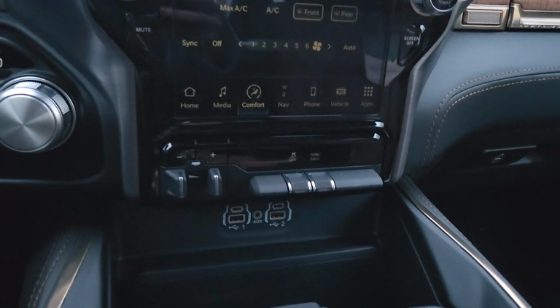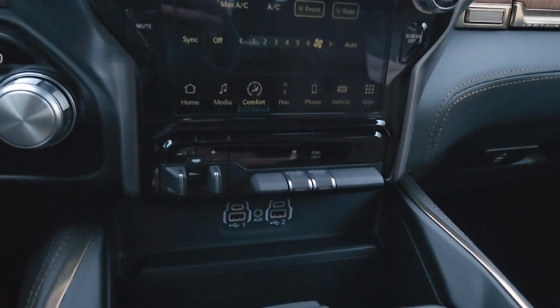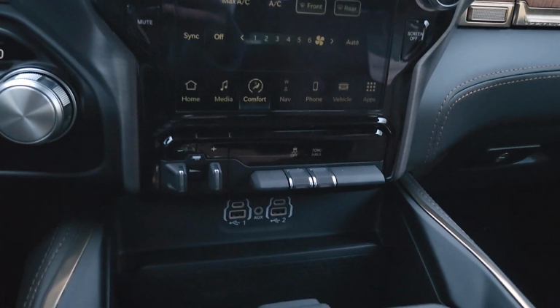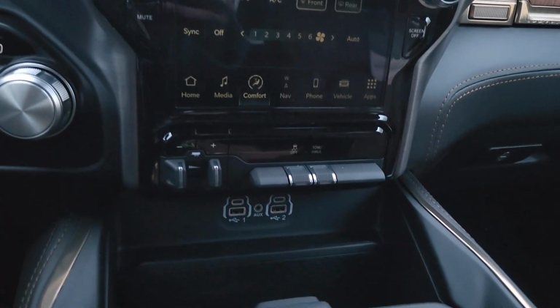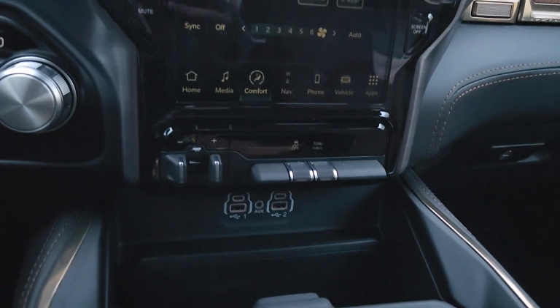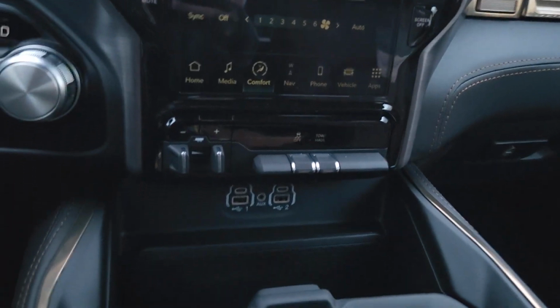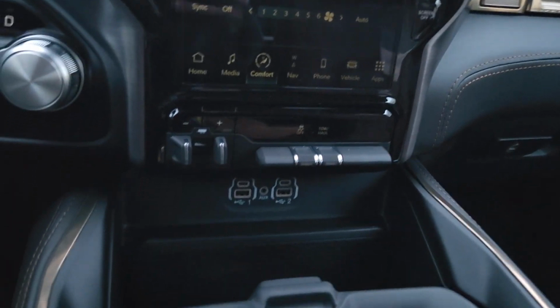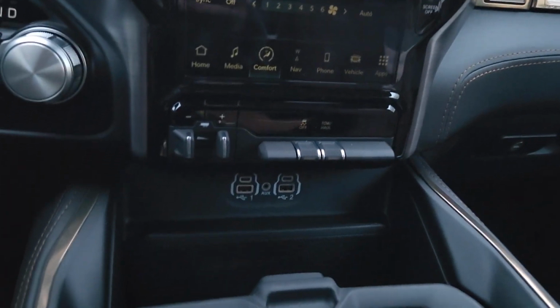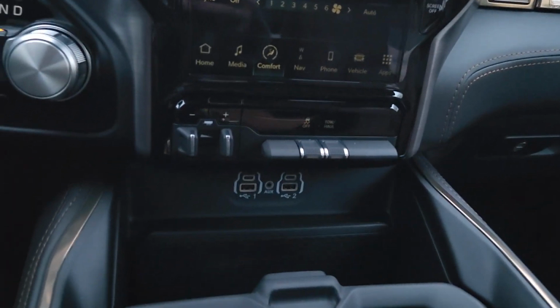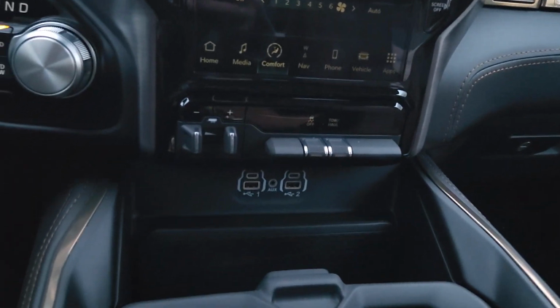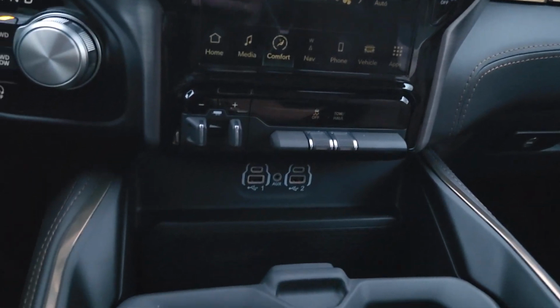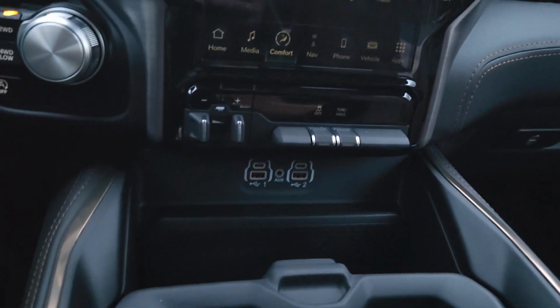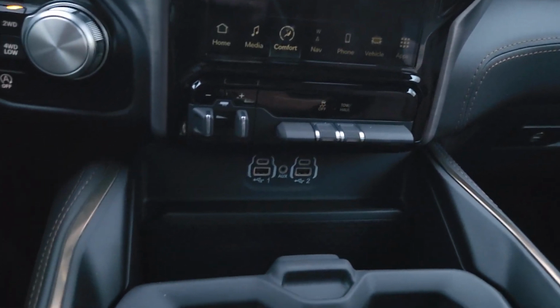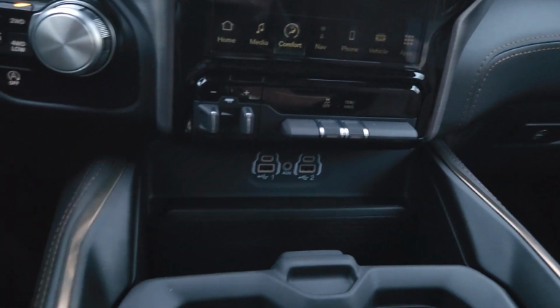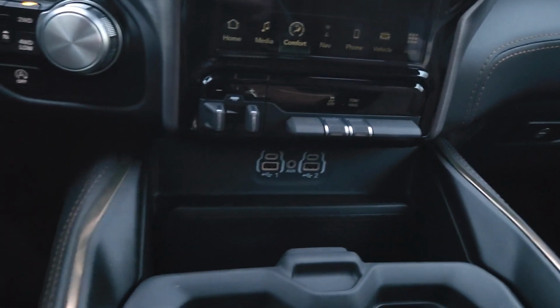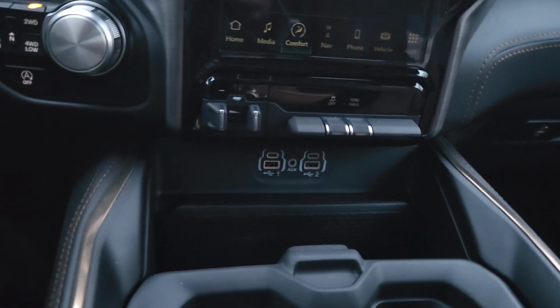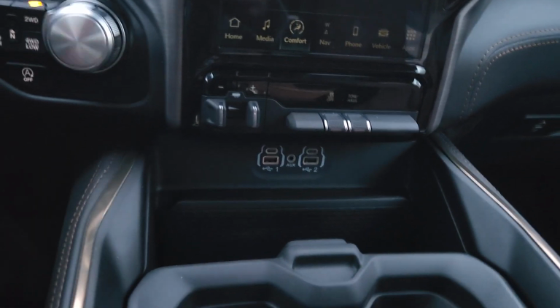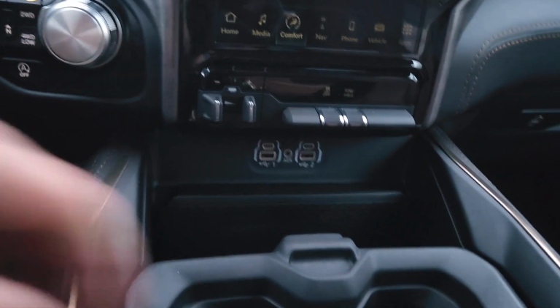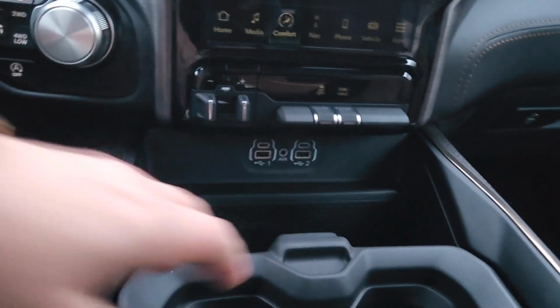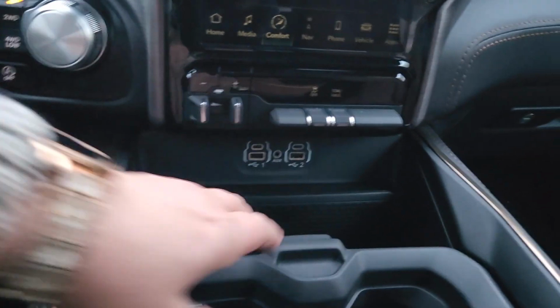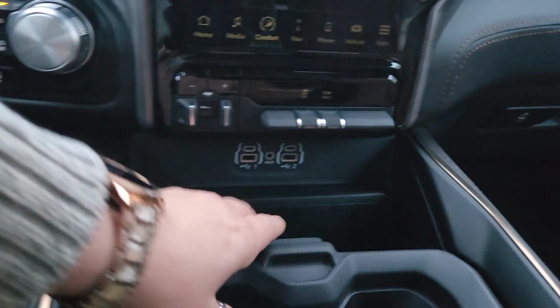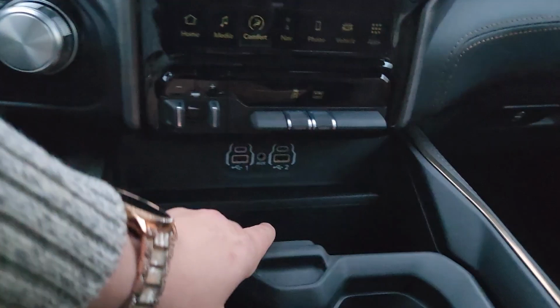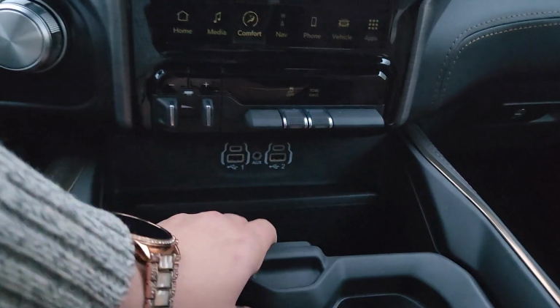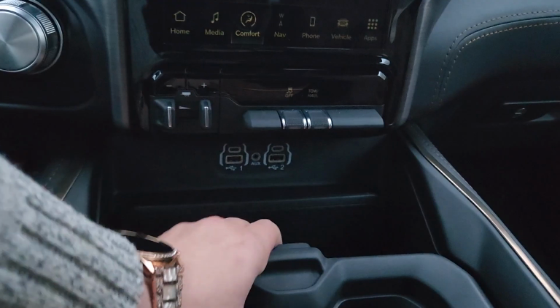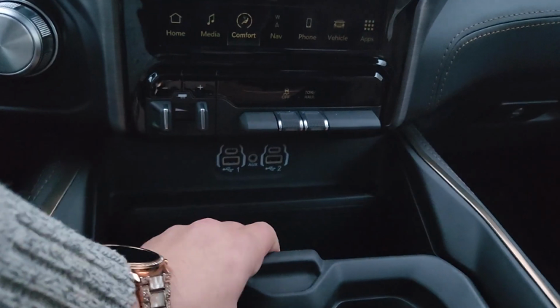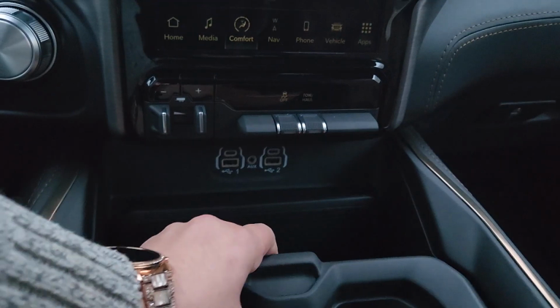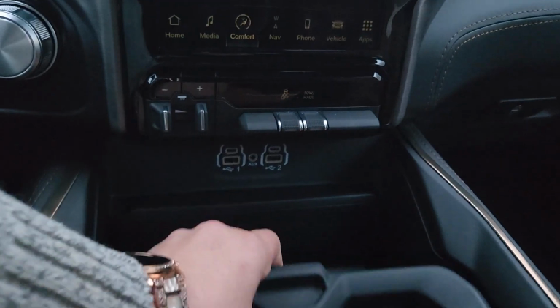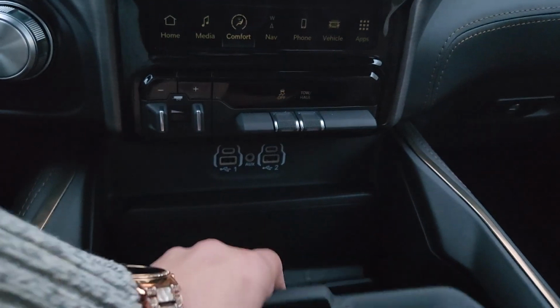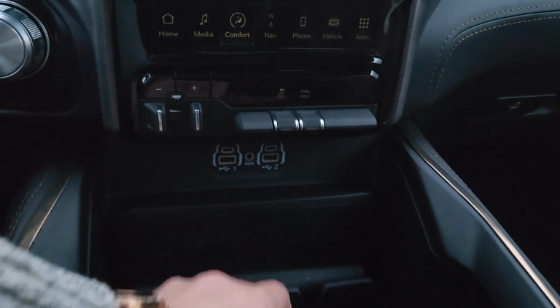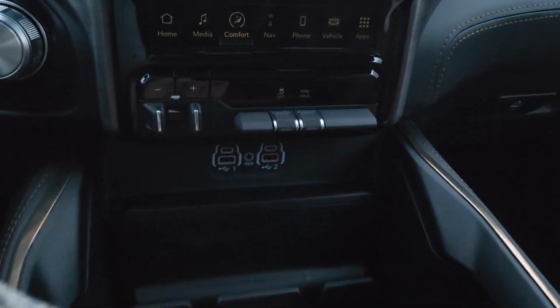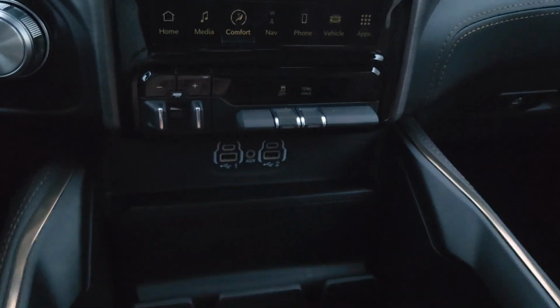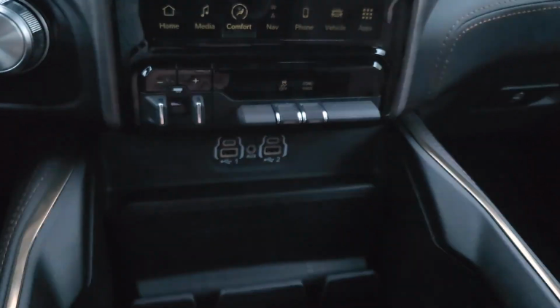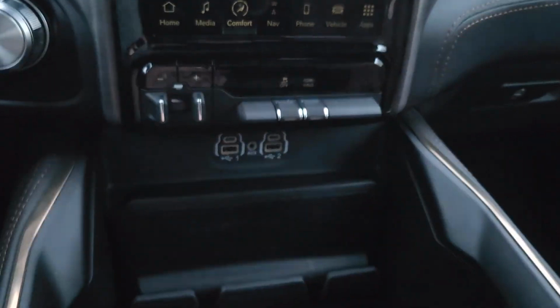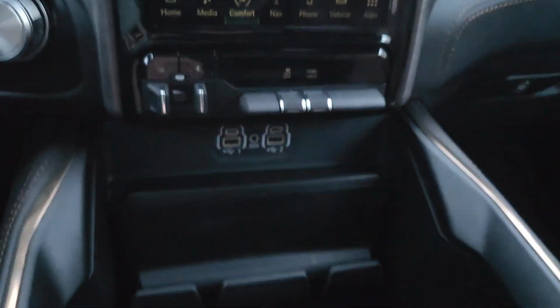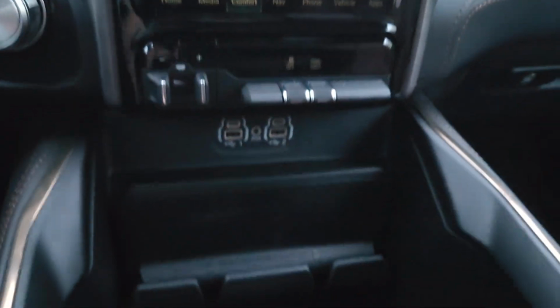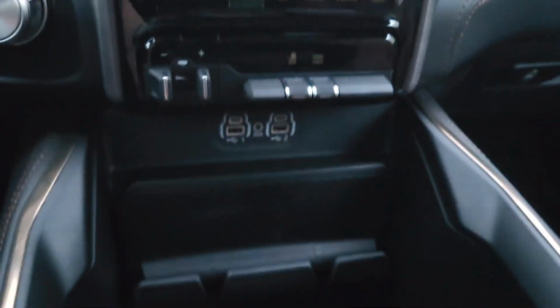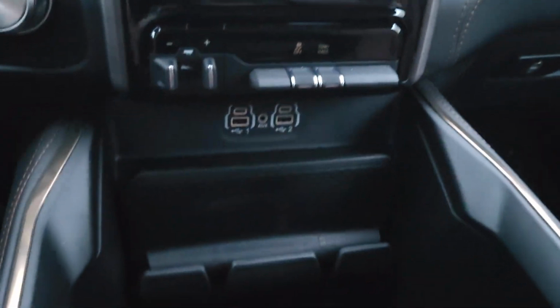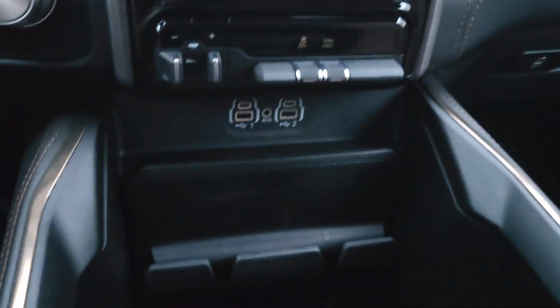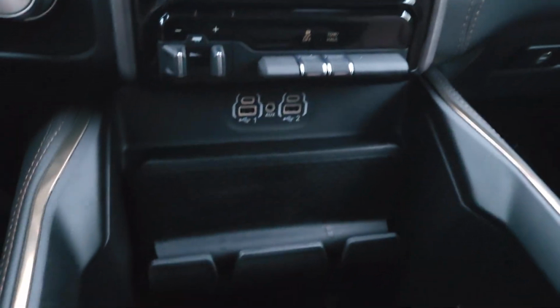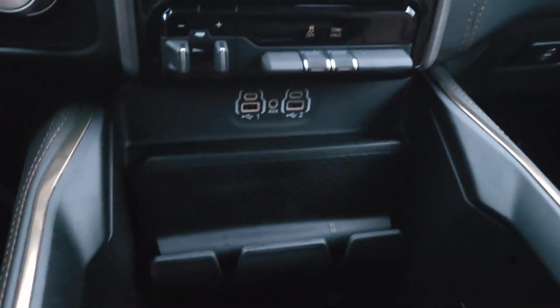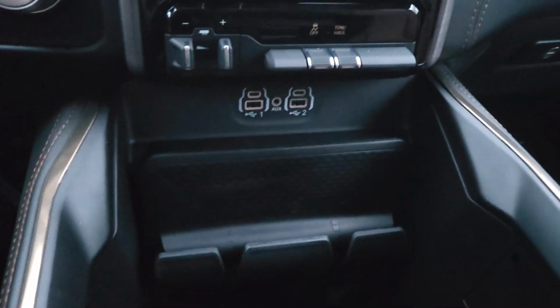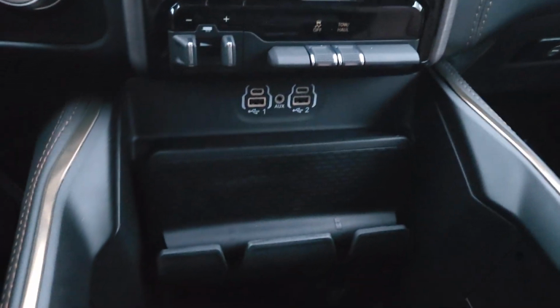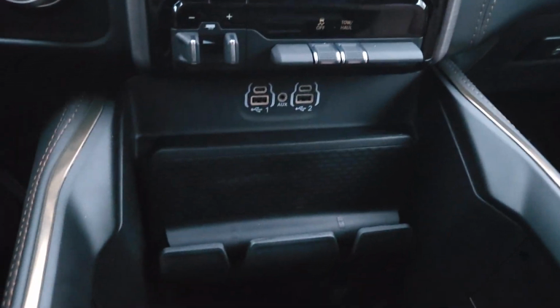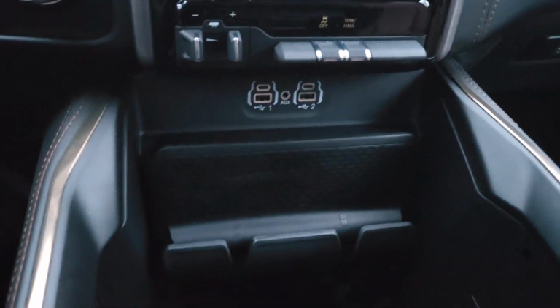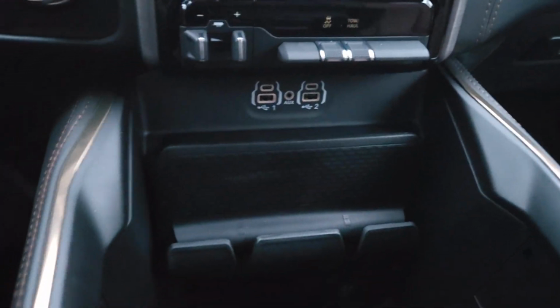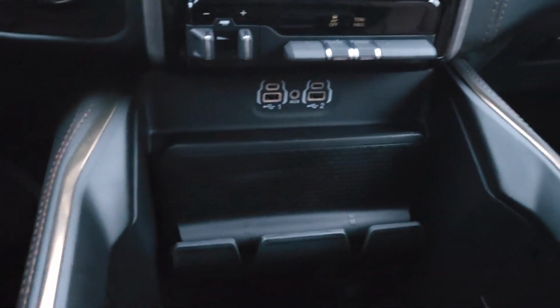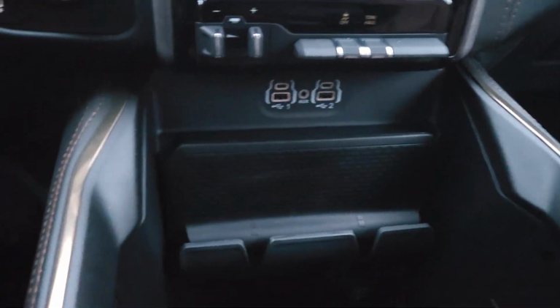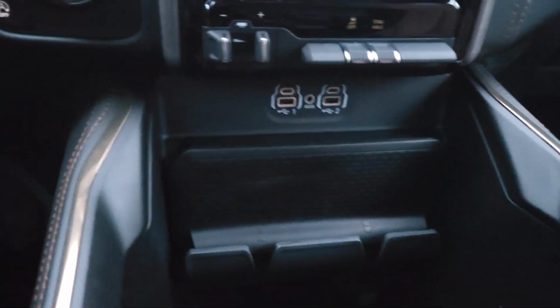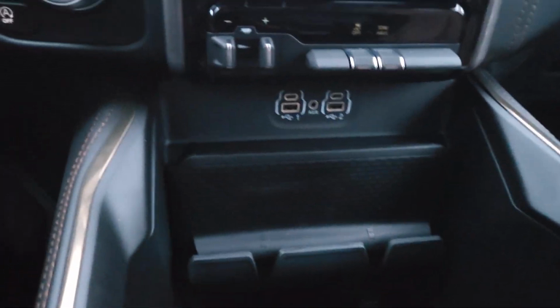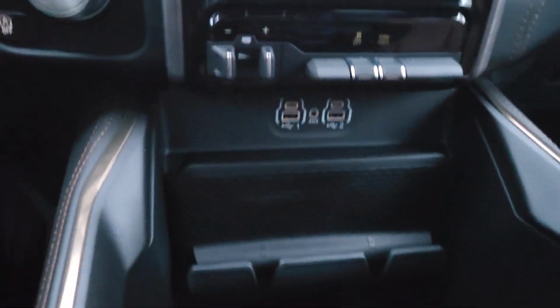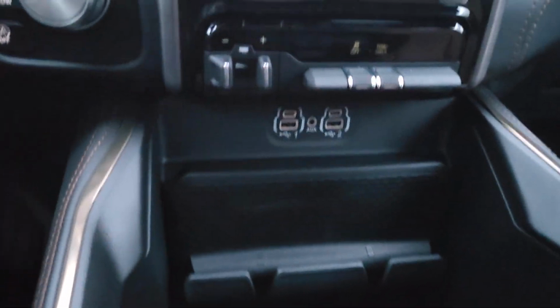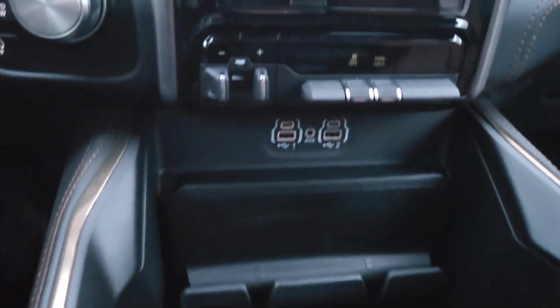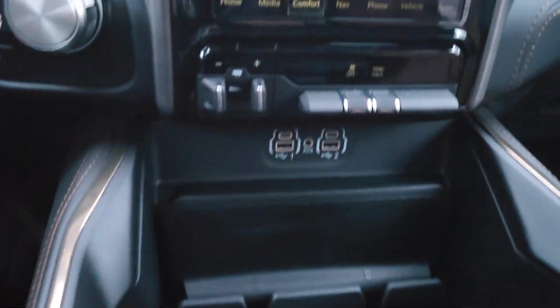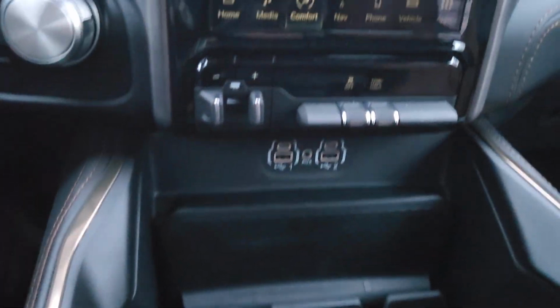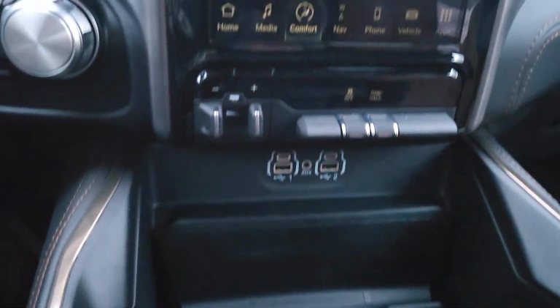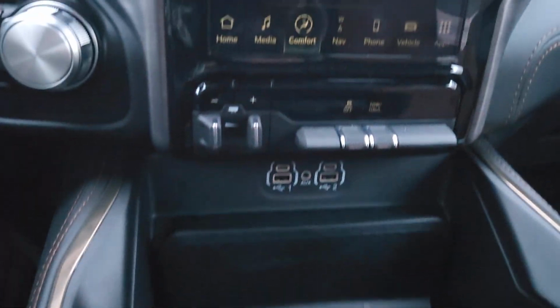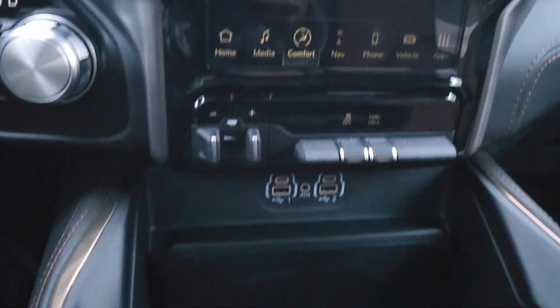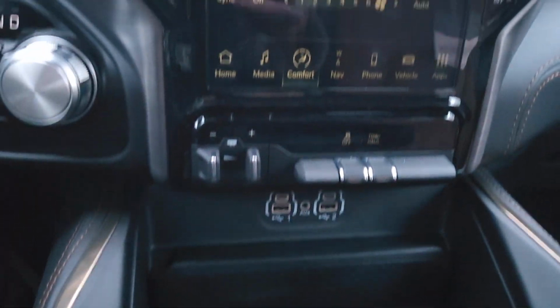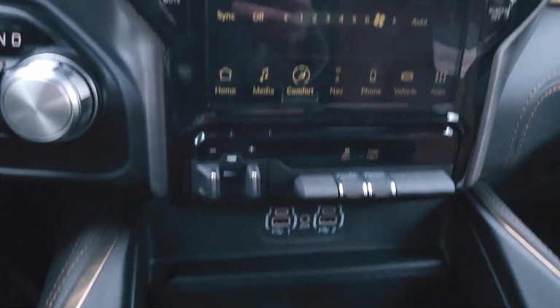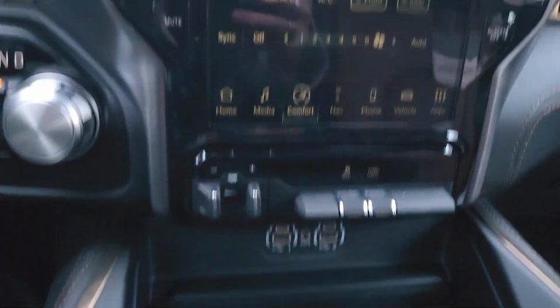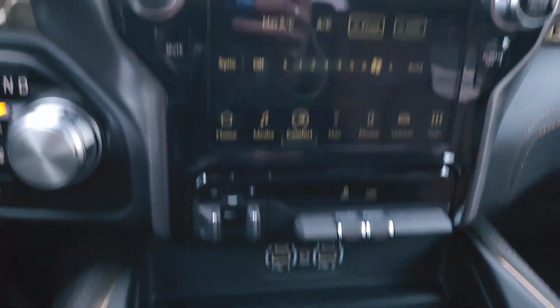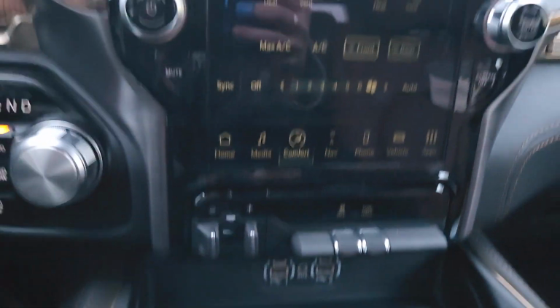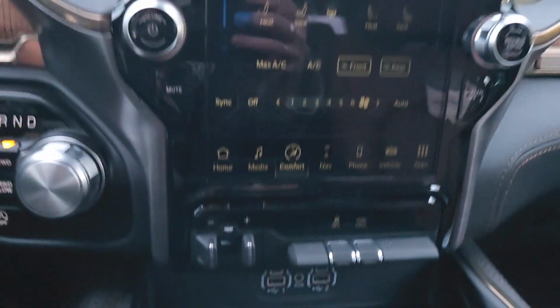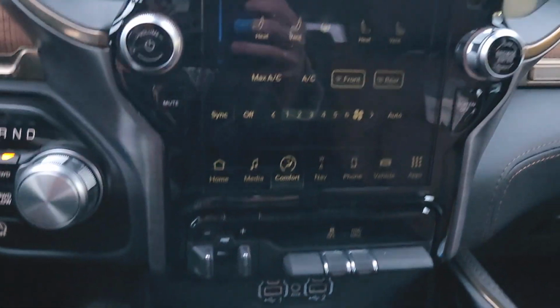Trailer brake controls. We've got all kinds of media inputs, phone mounts, all of the good stuff.